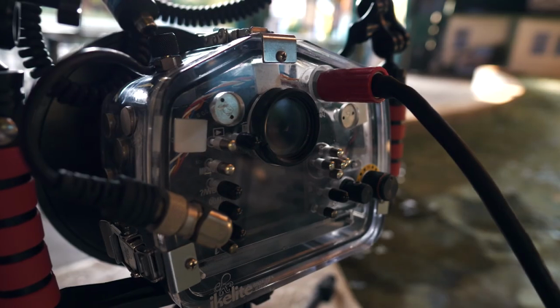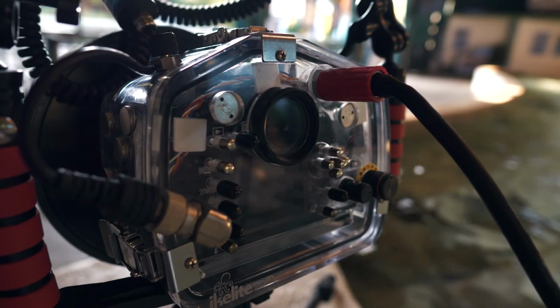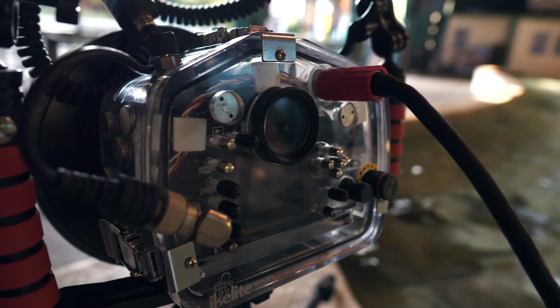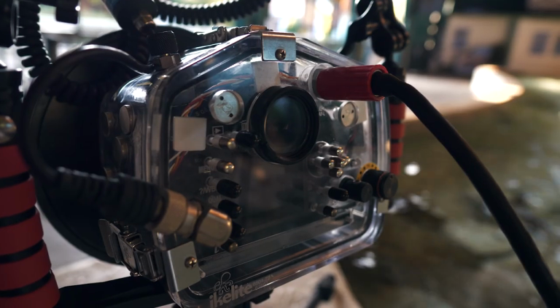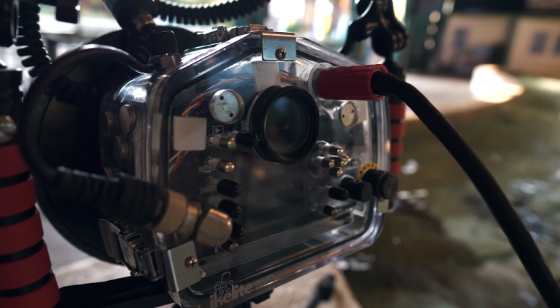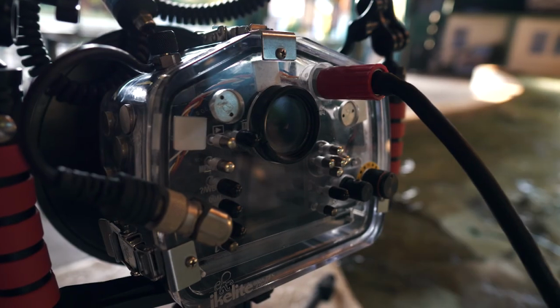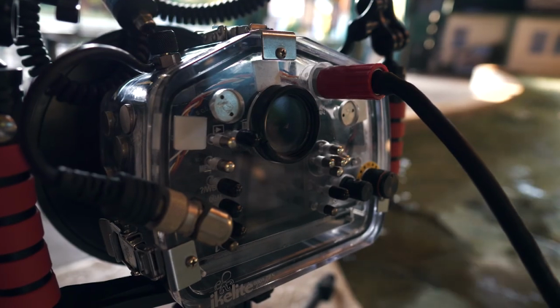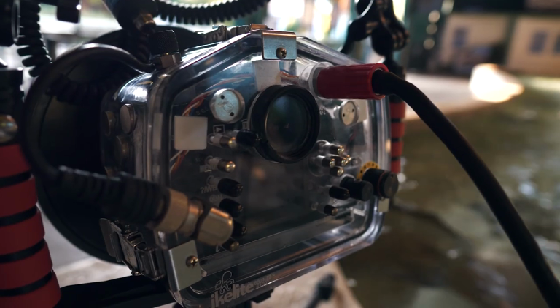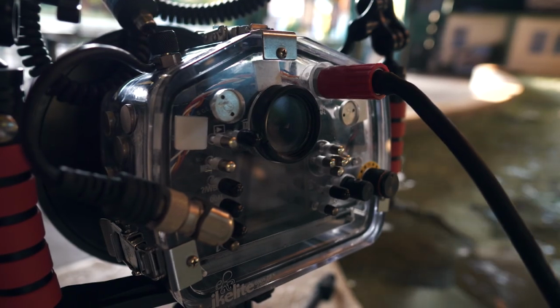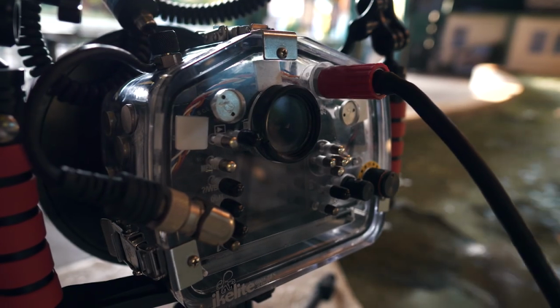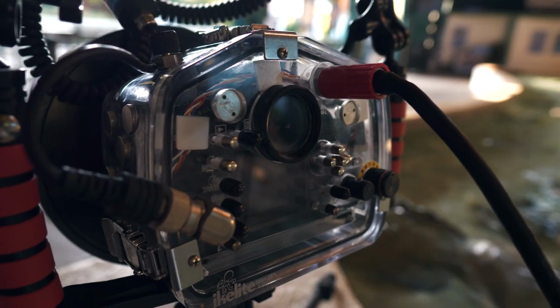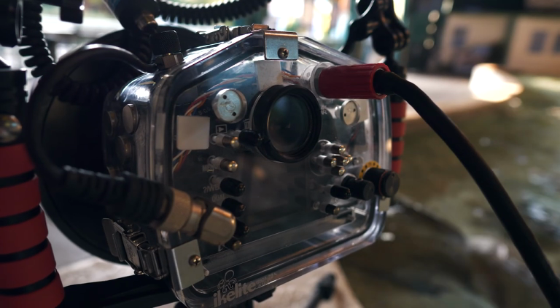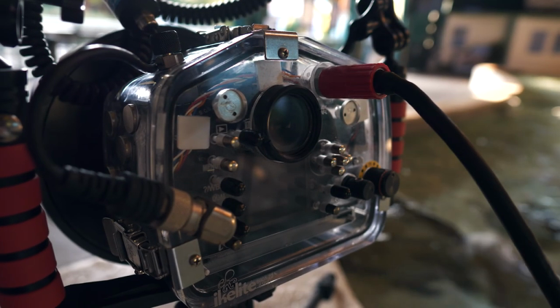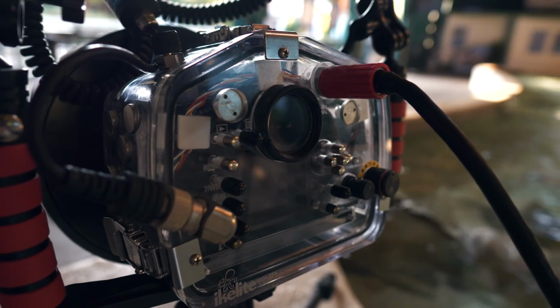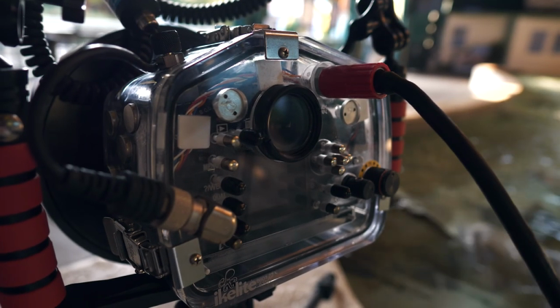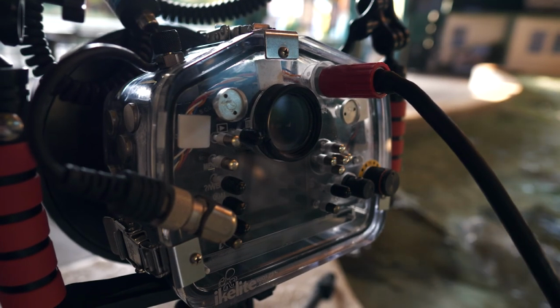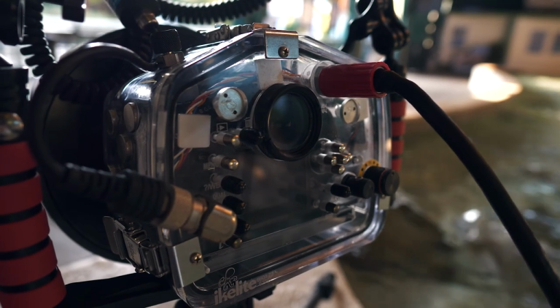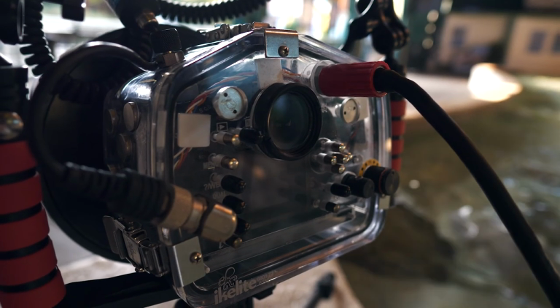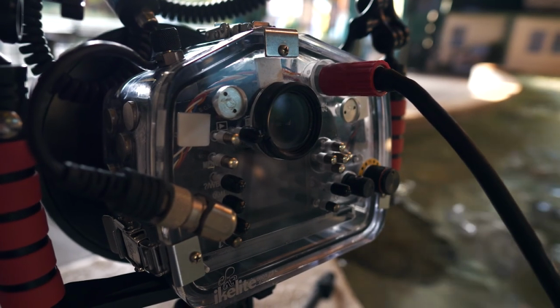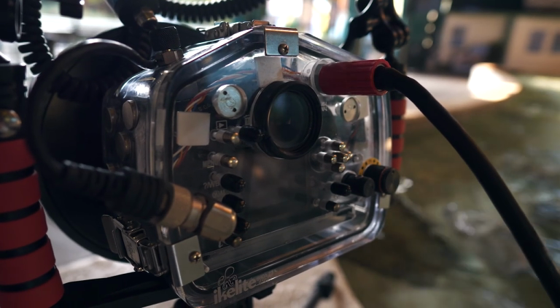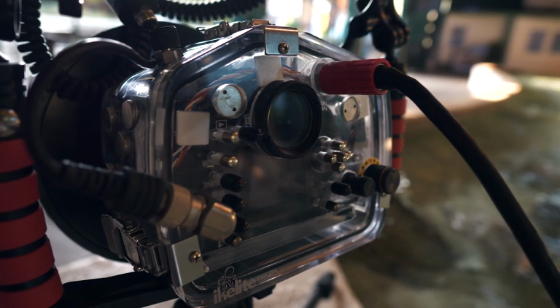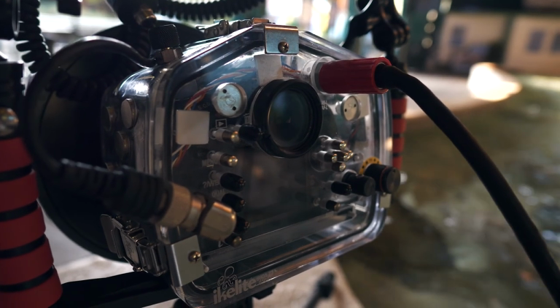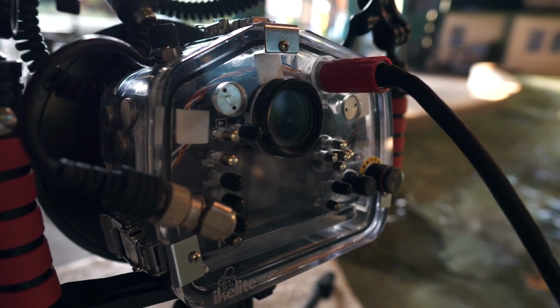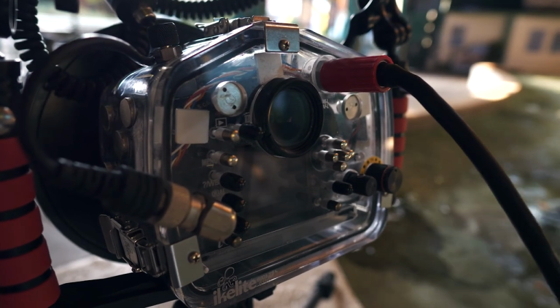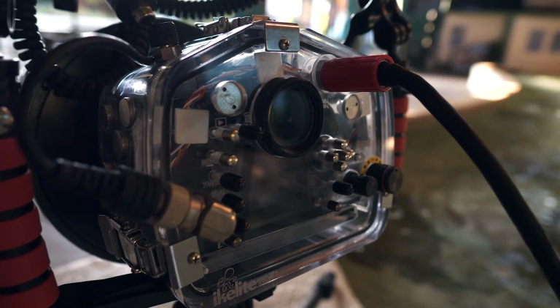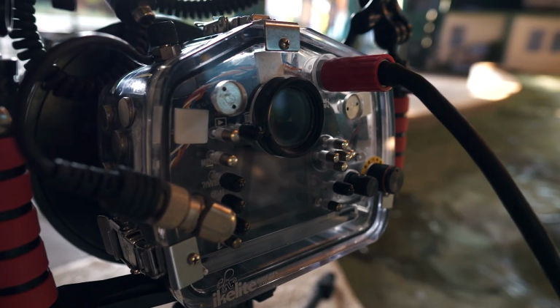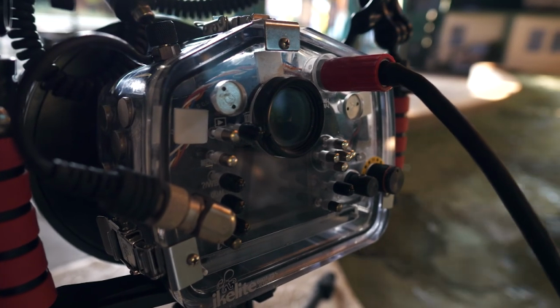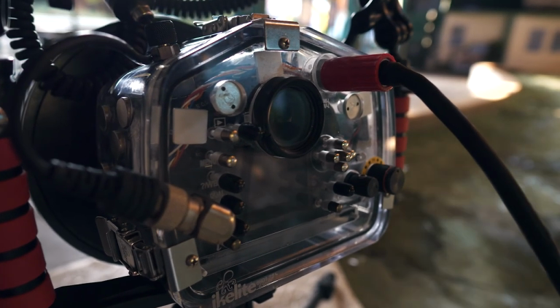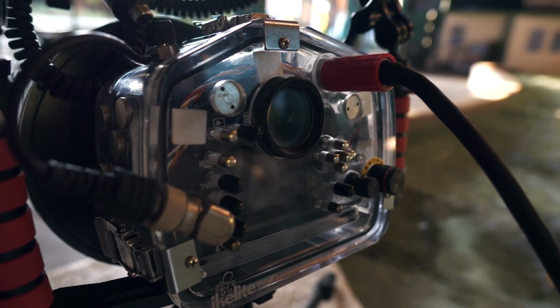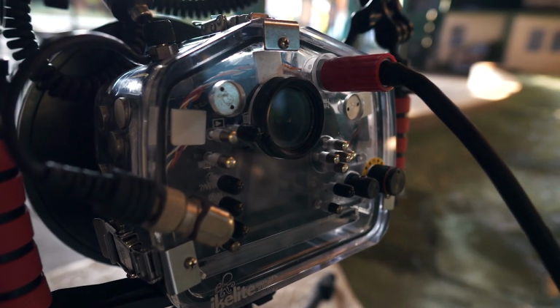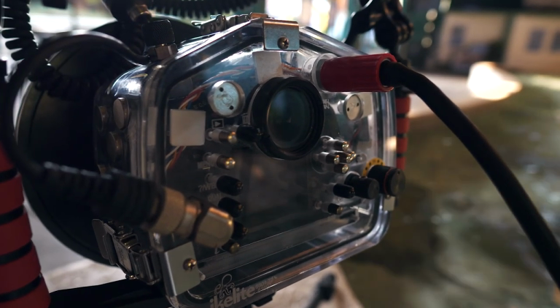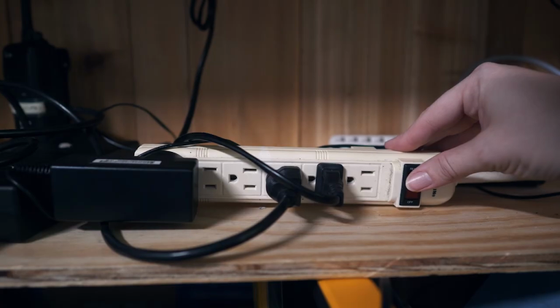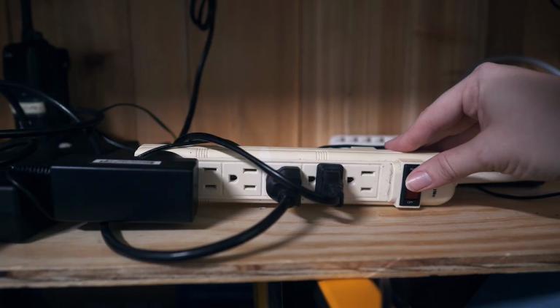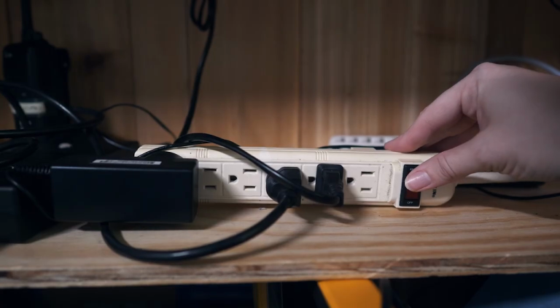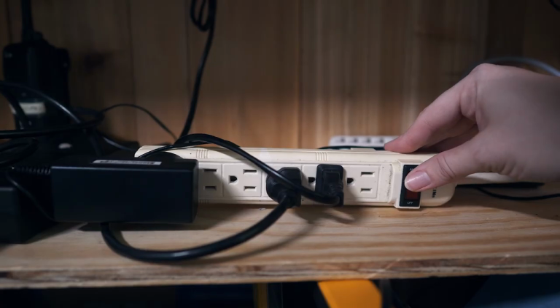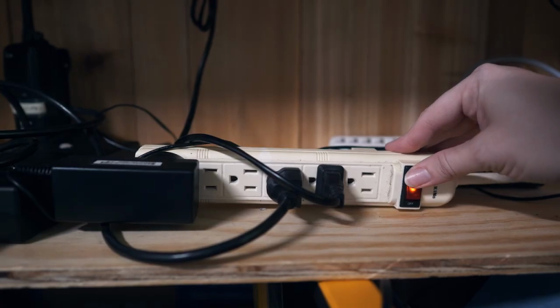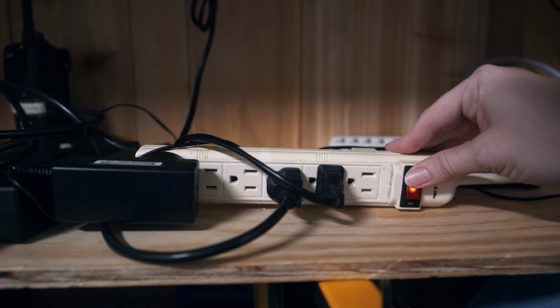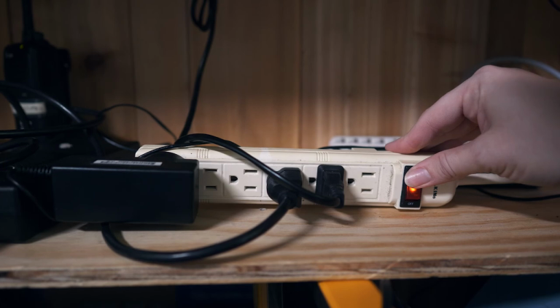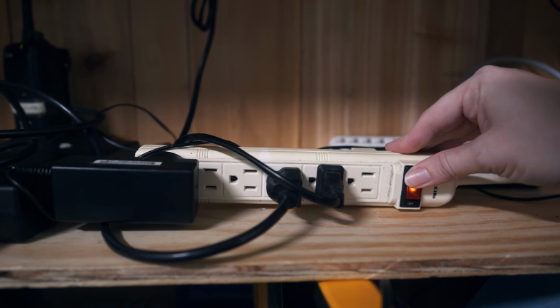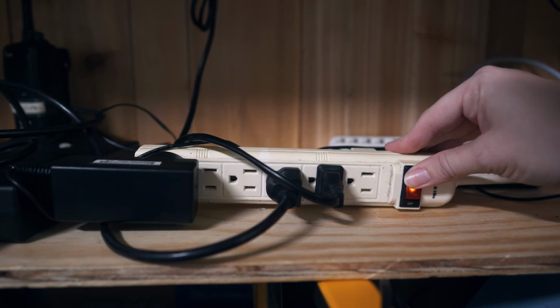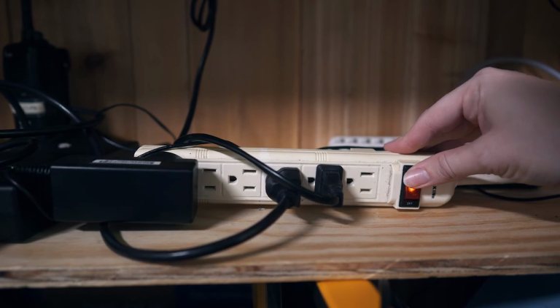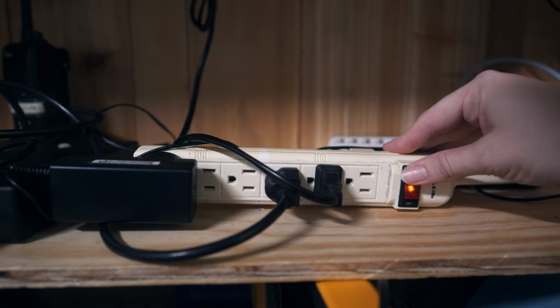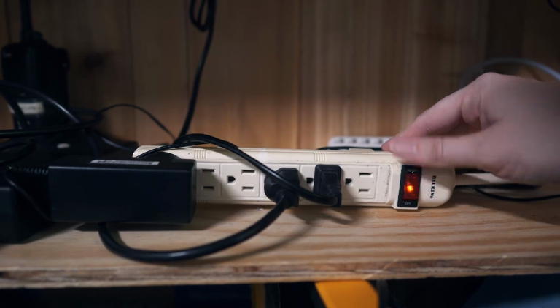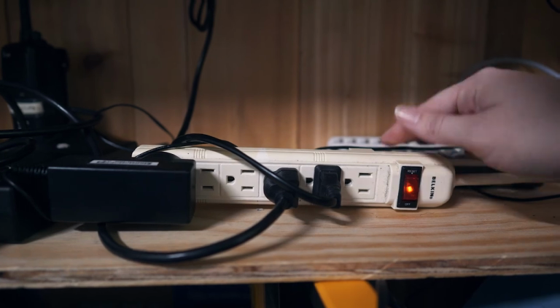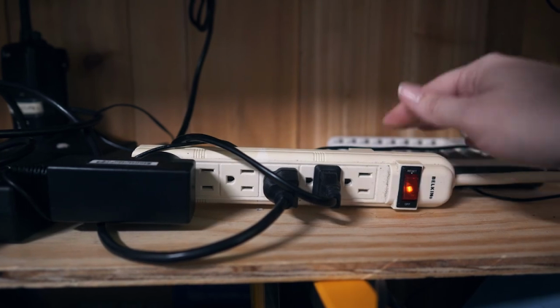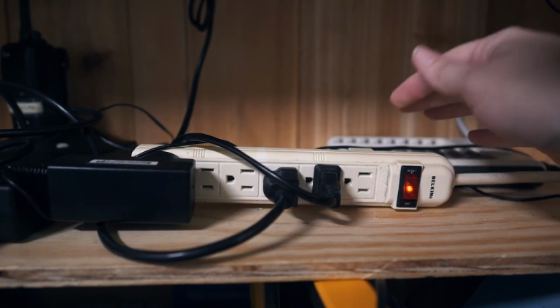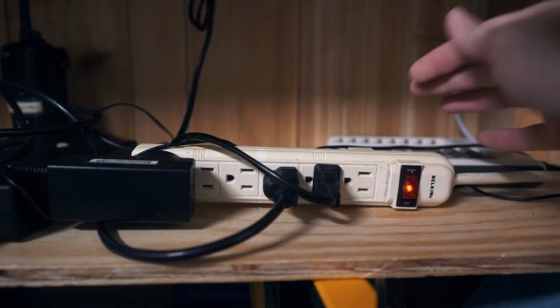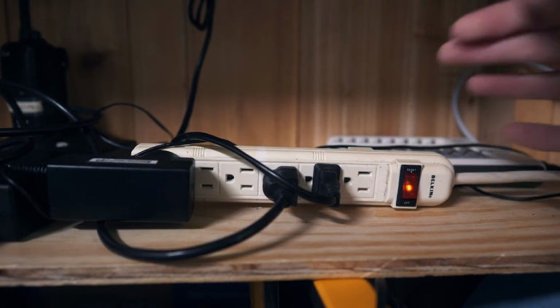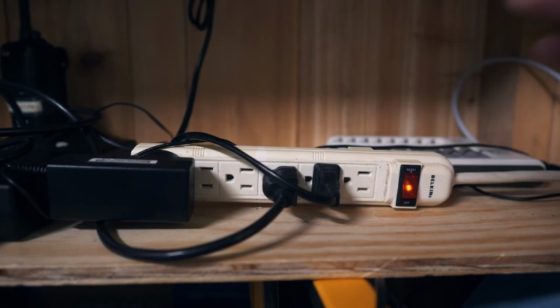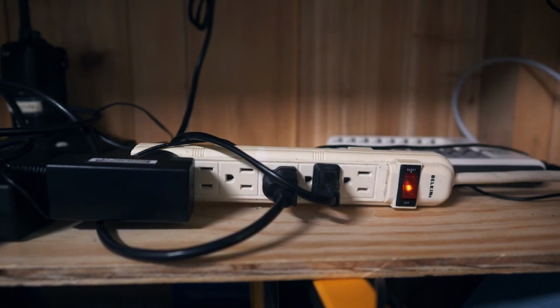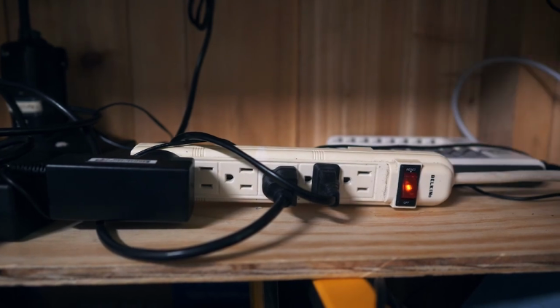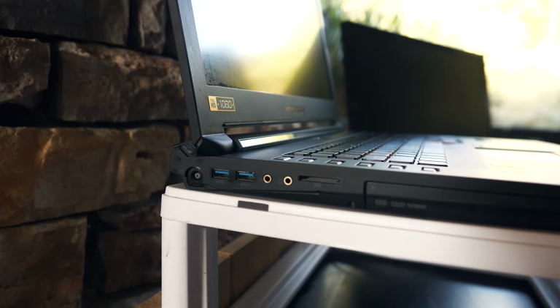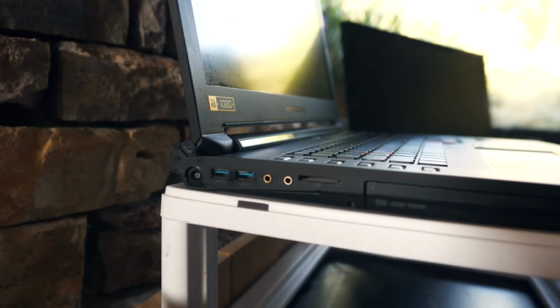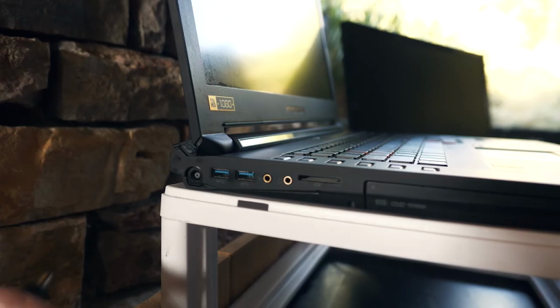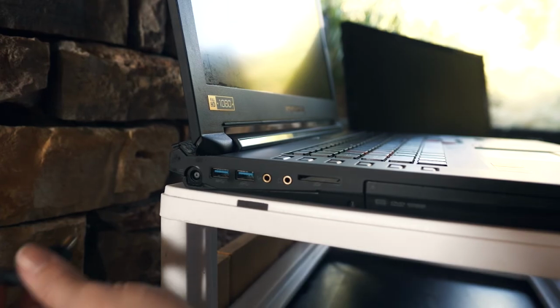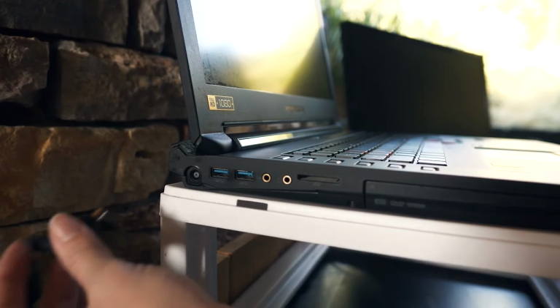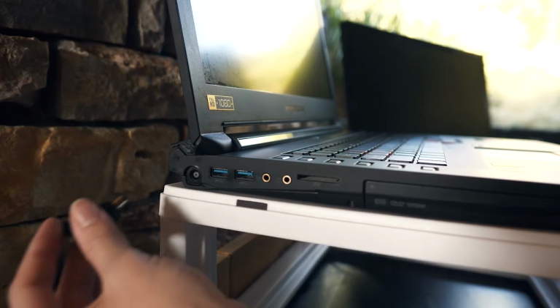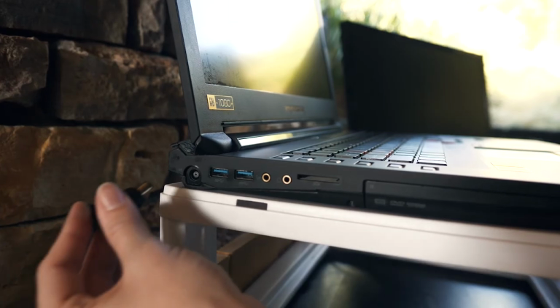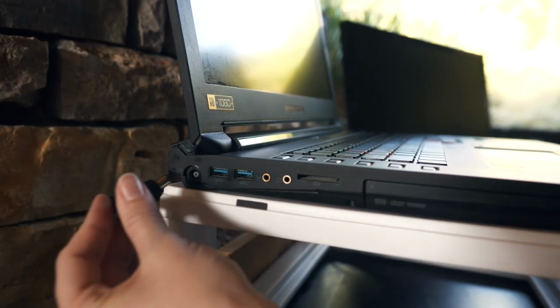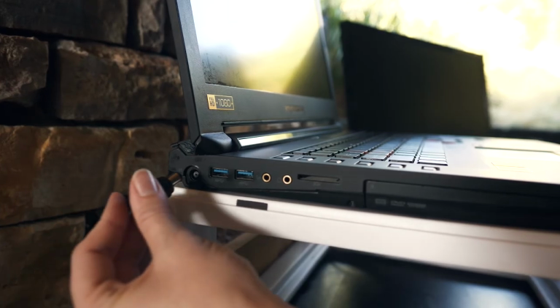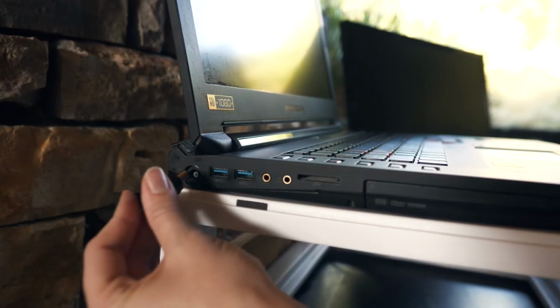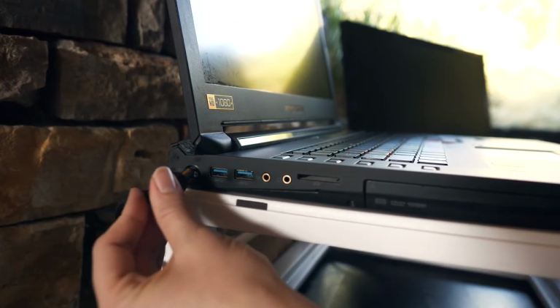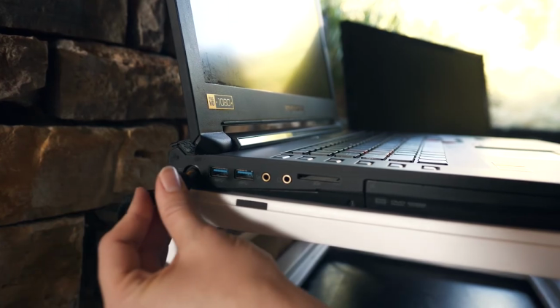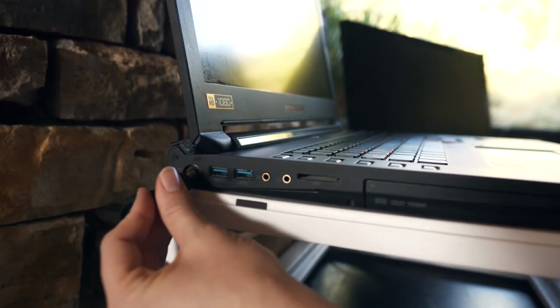Do not over-tighten or apply torque to the locking sleeve or the bulkhead connection, as doing so can result in power interruption or damage to the camera. After the power cable is inserted, turn on the surge protector.